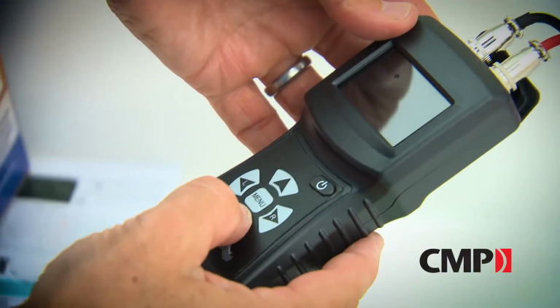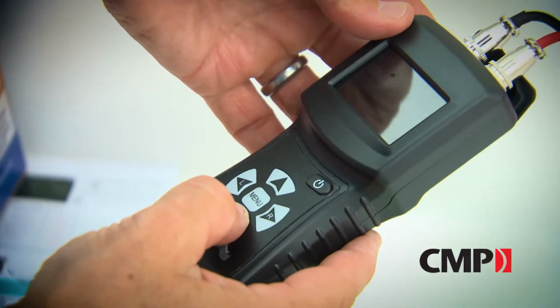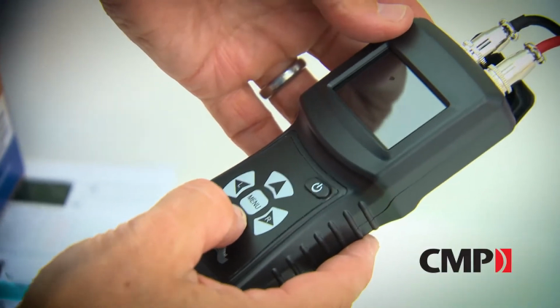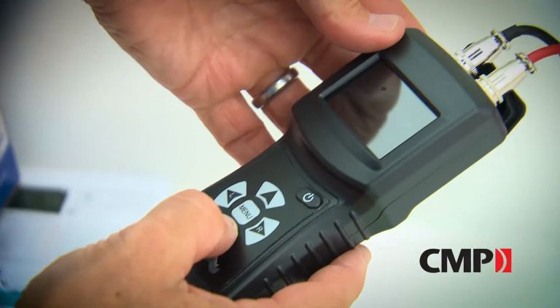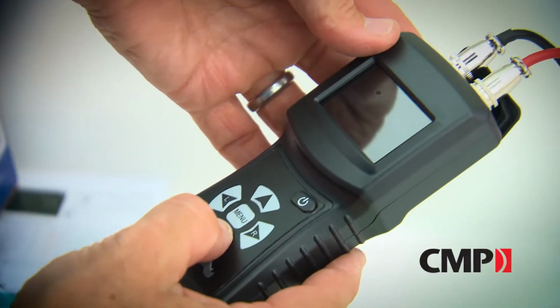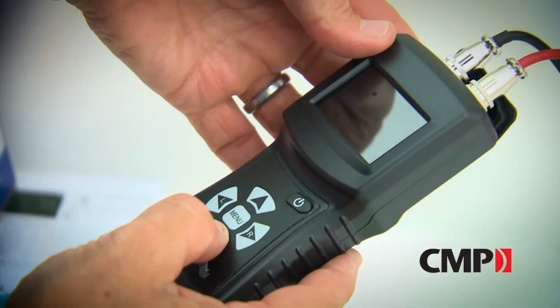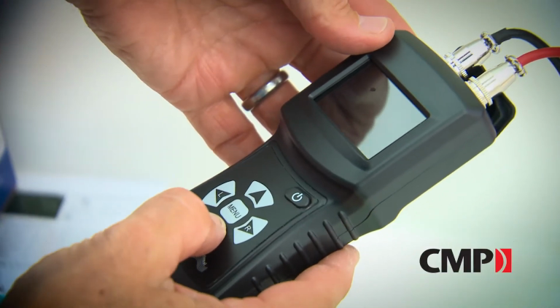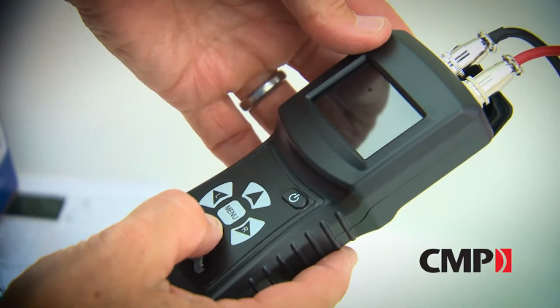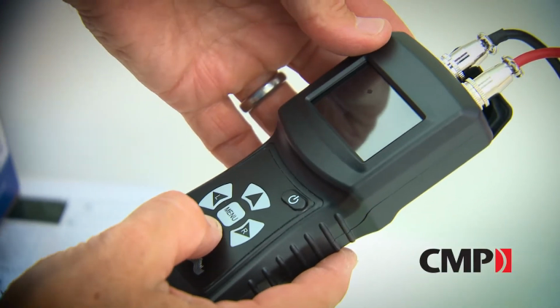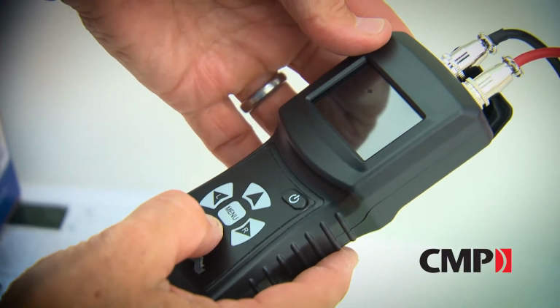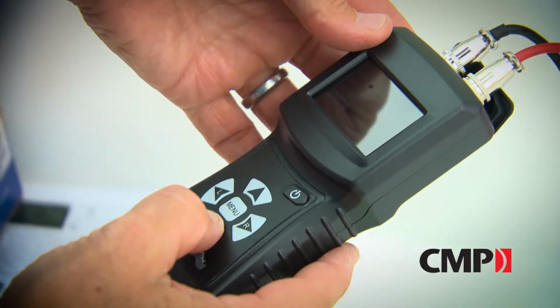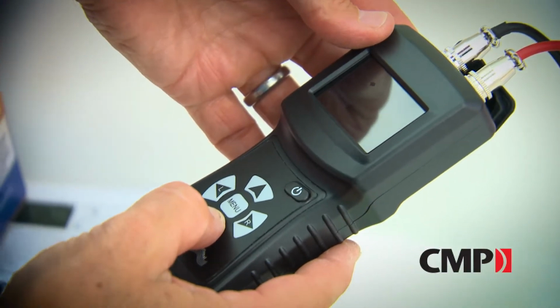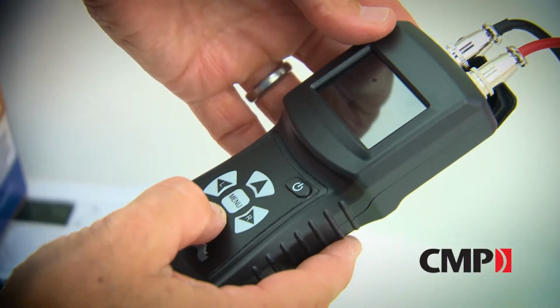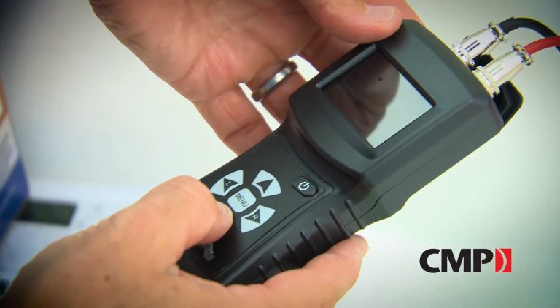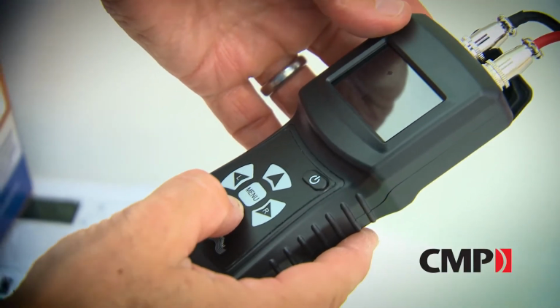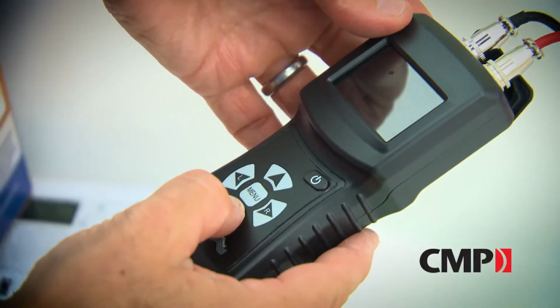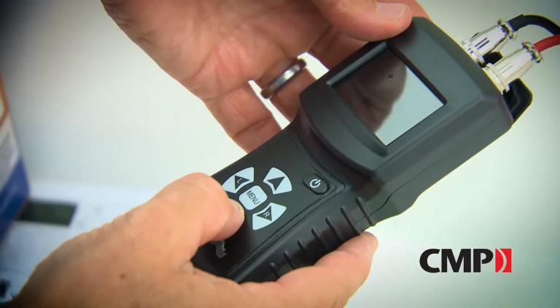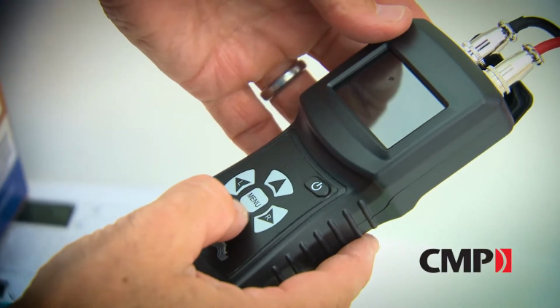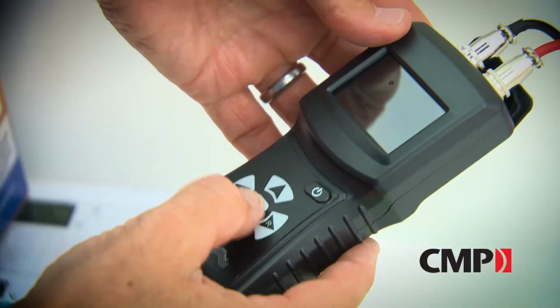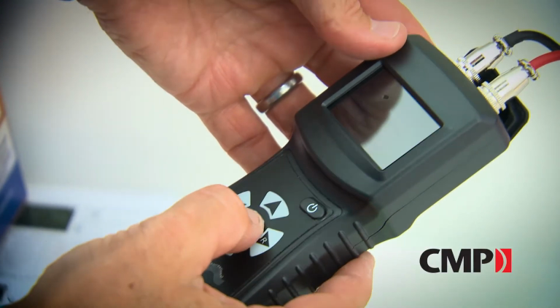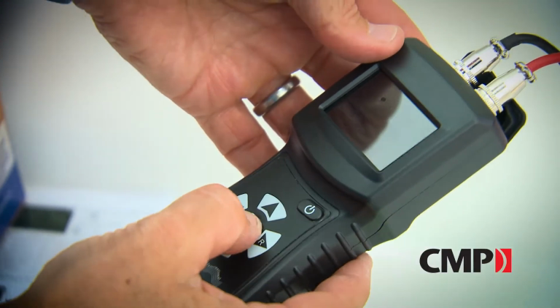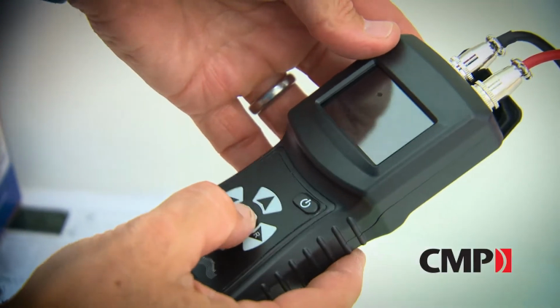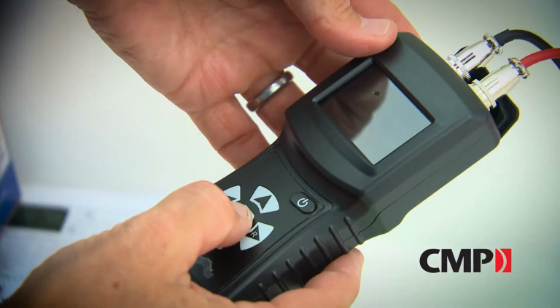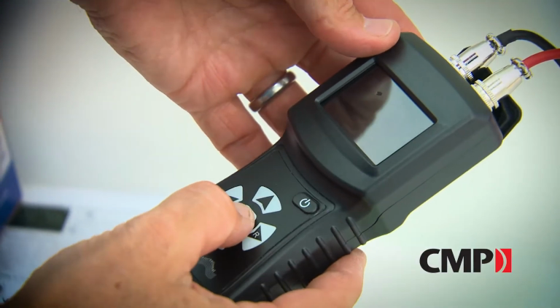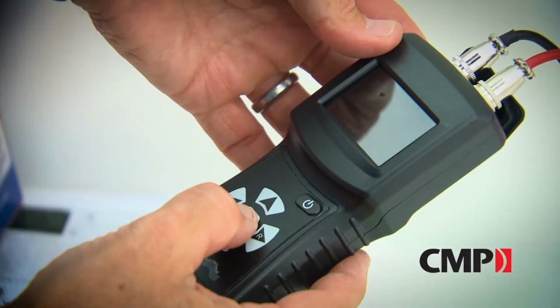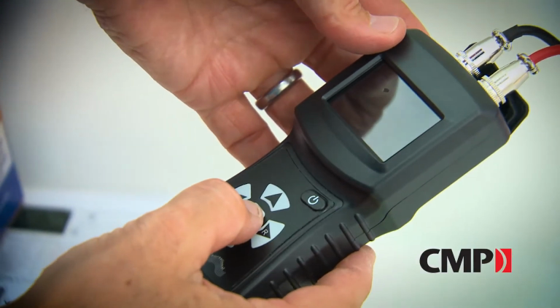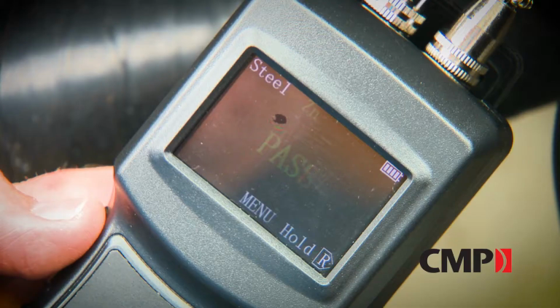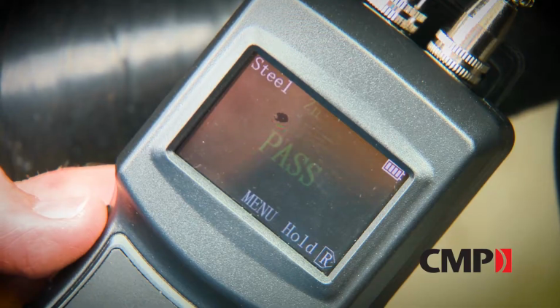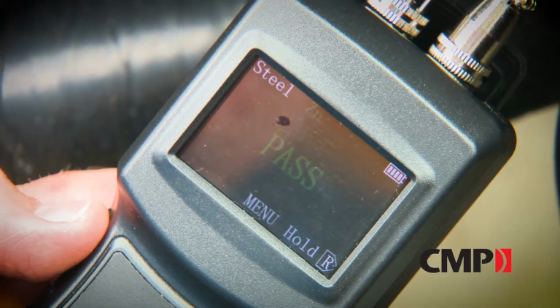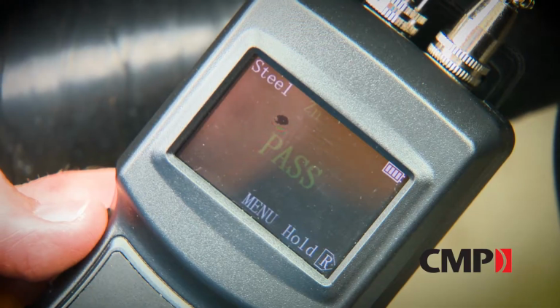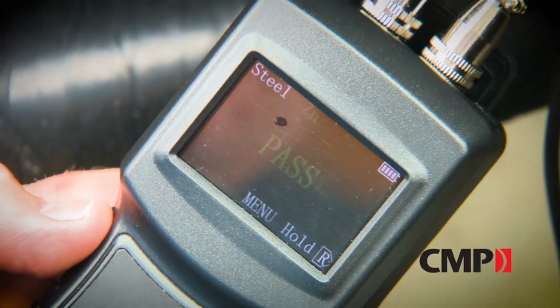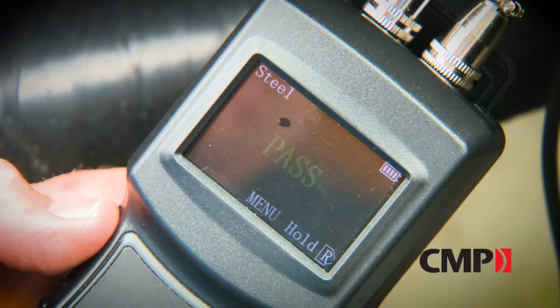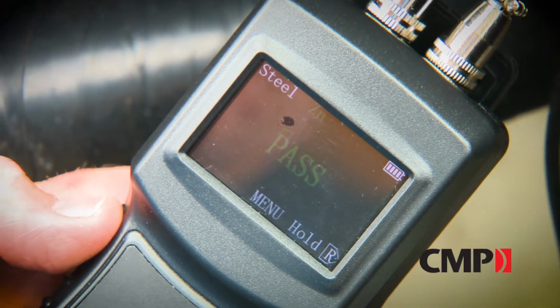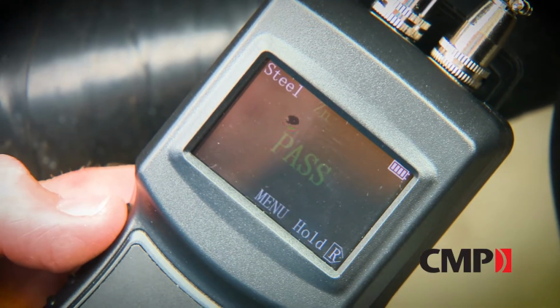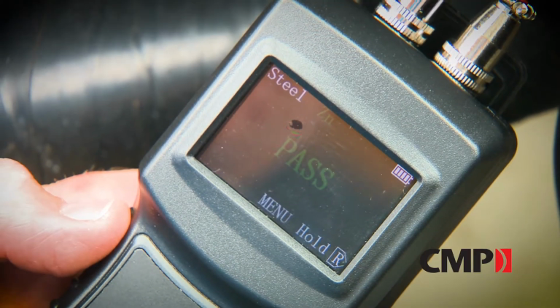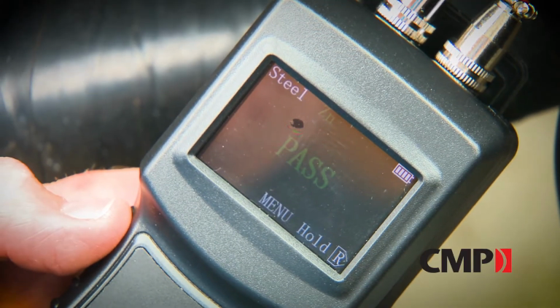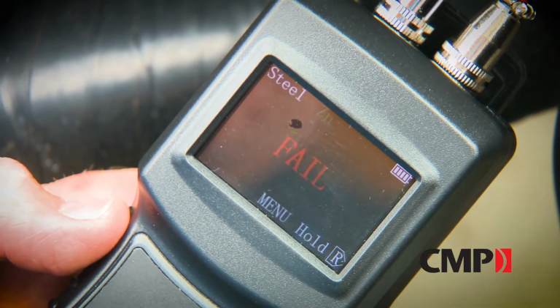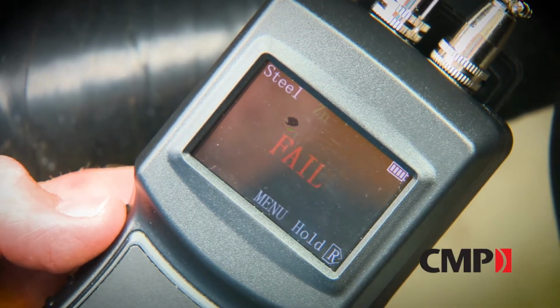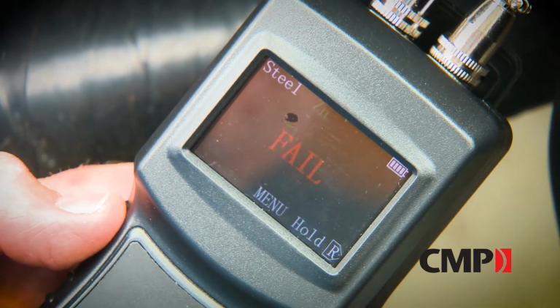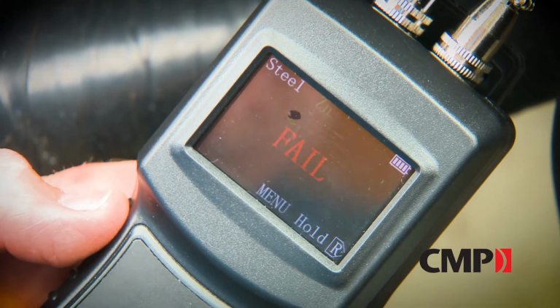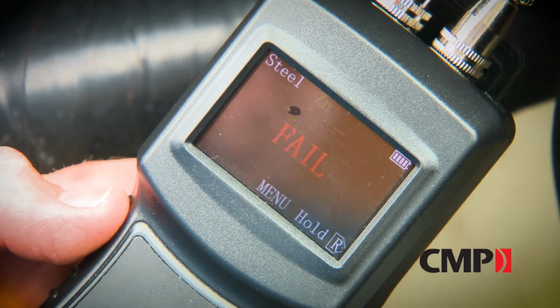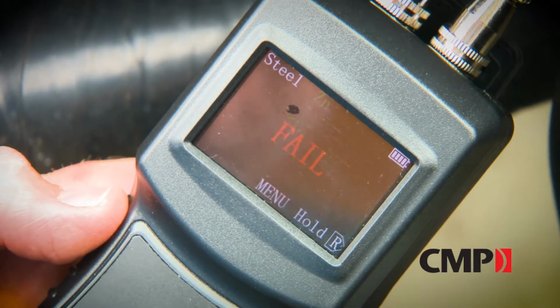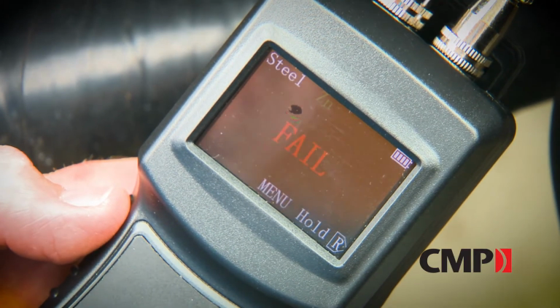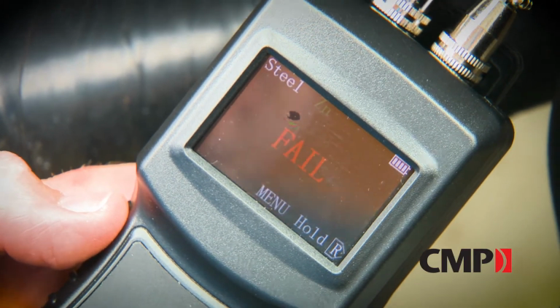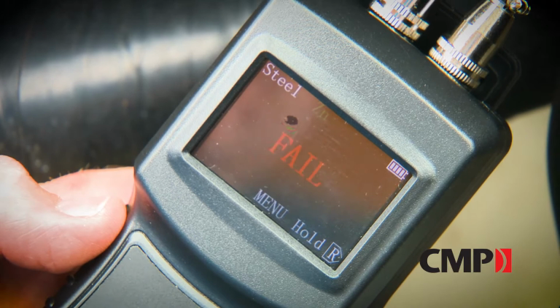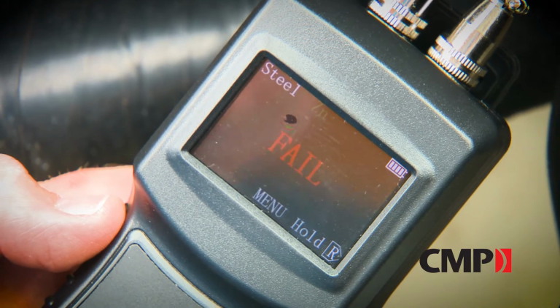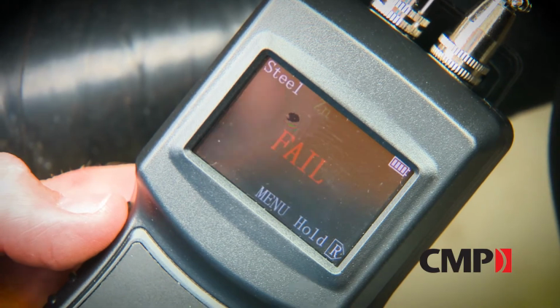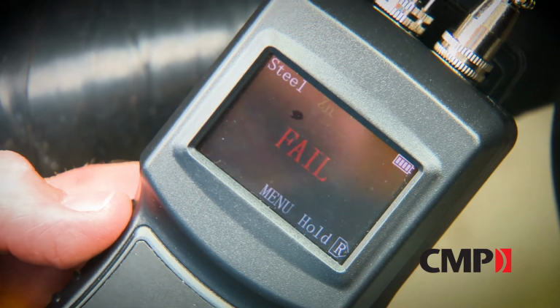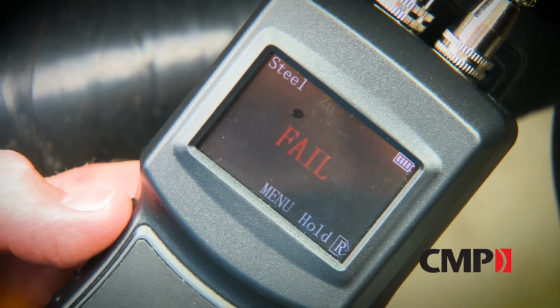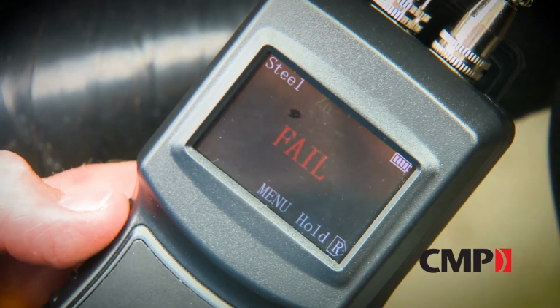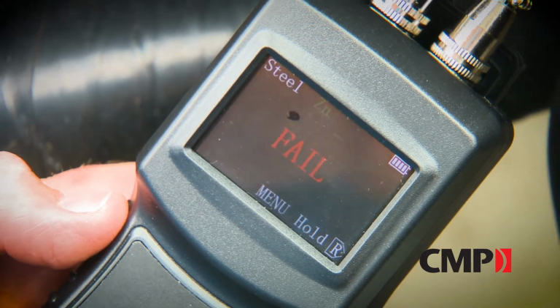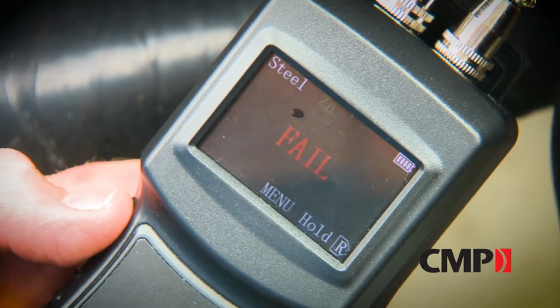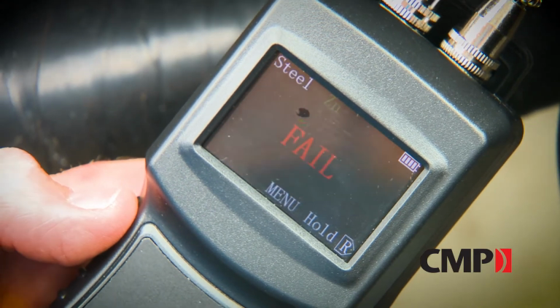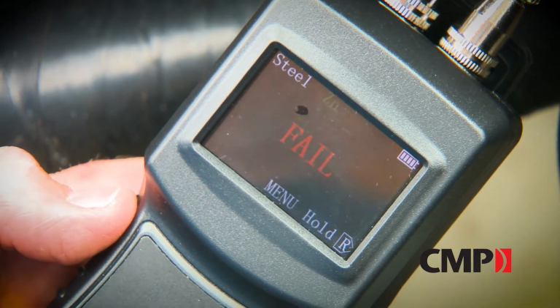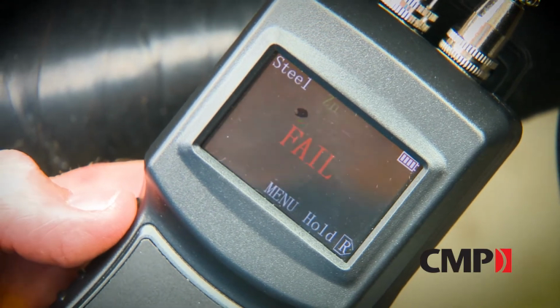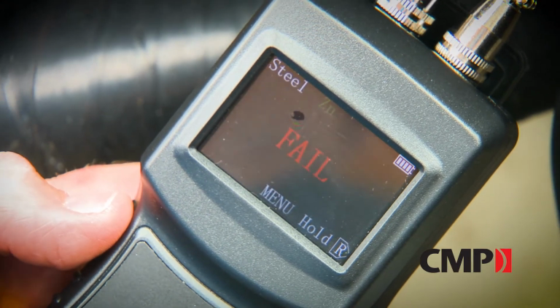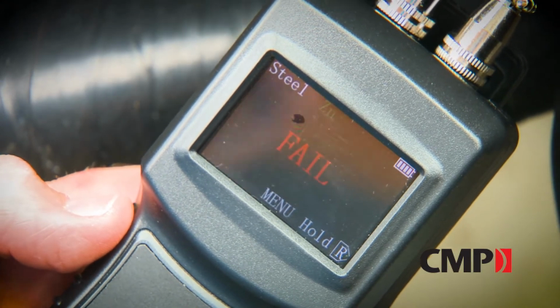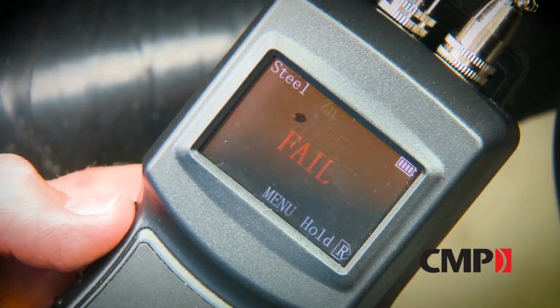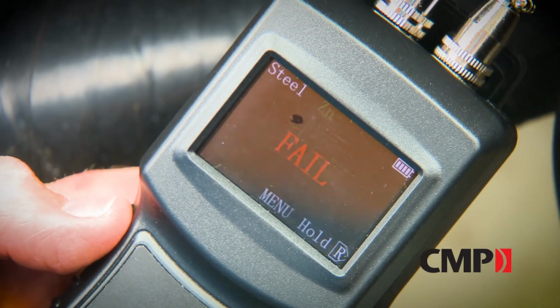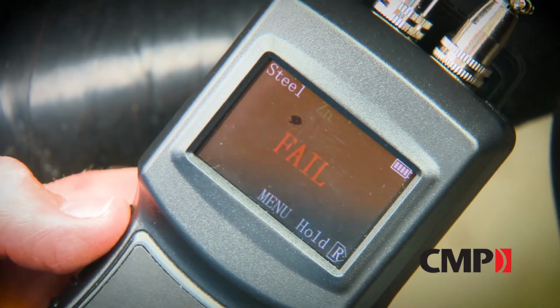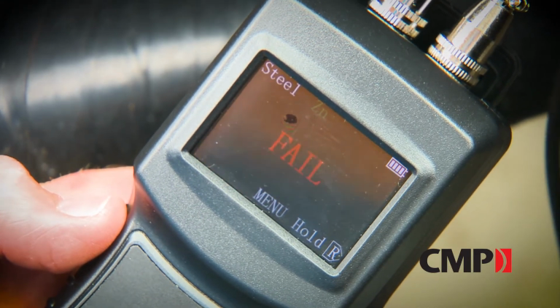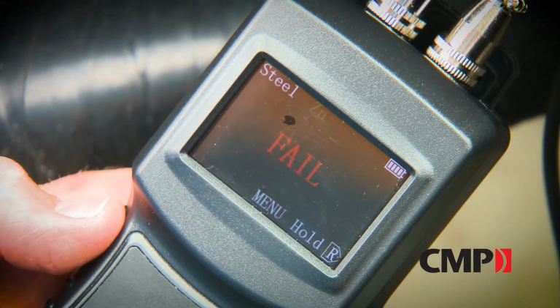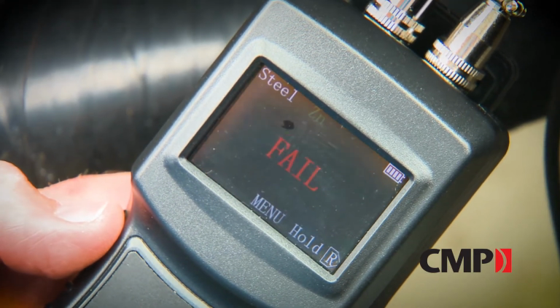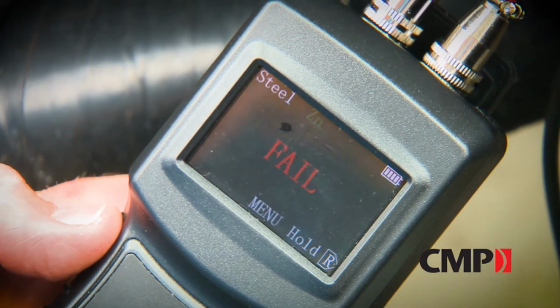Readings are color-coded, making it very easy to use: green for a pass, red for a fail, and yellow for overprotection.